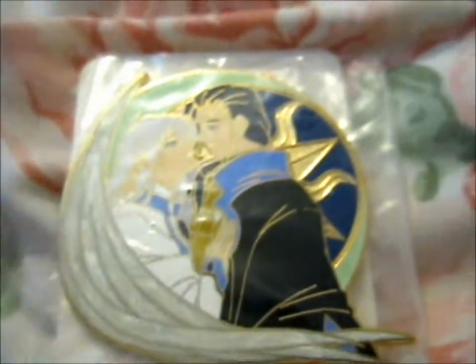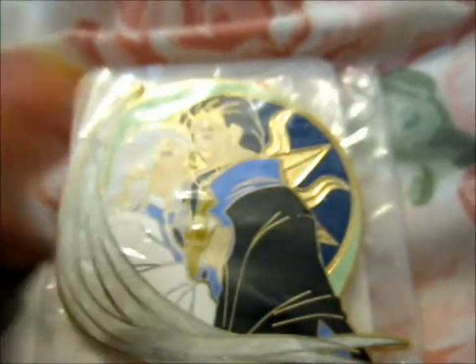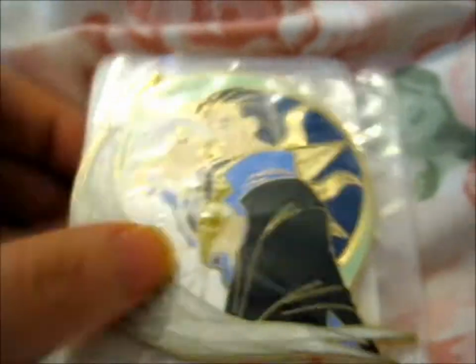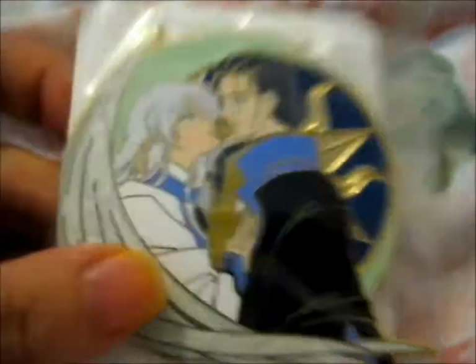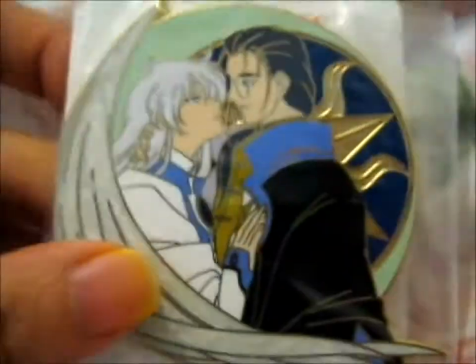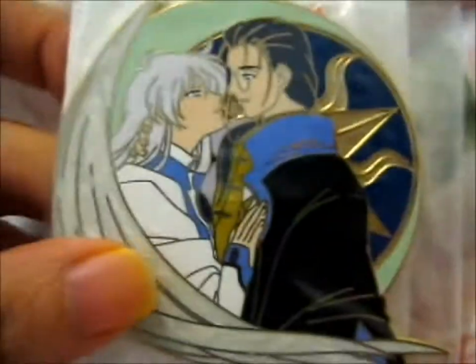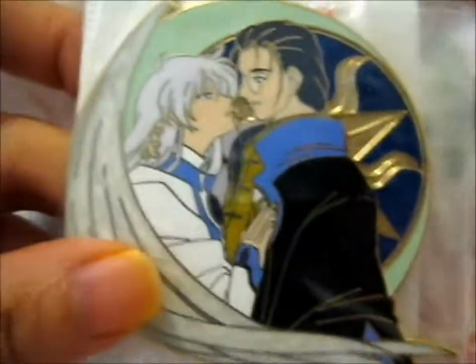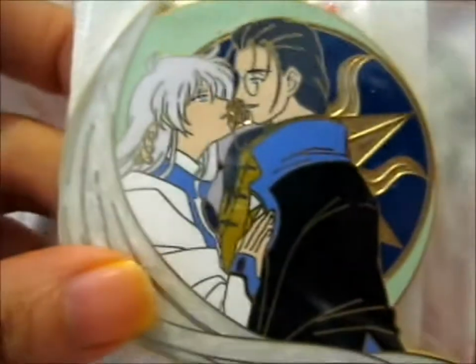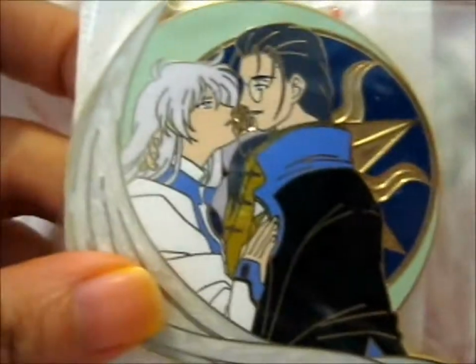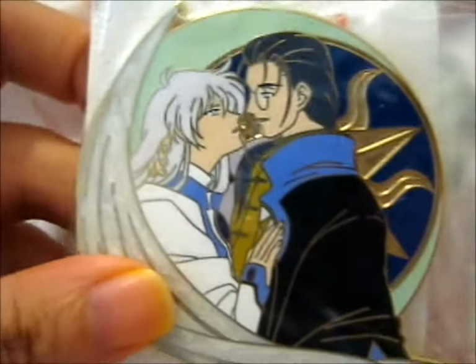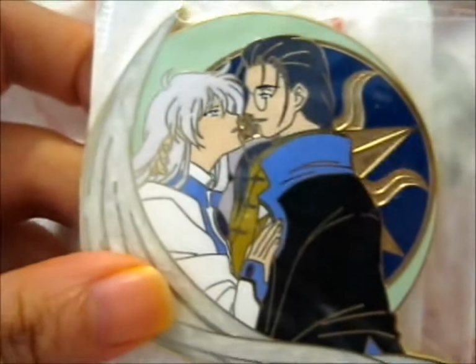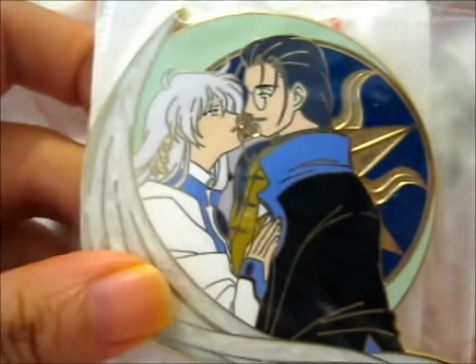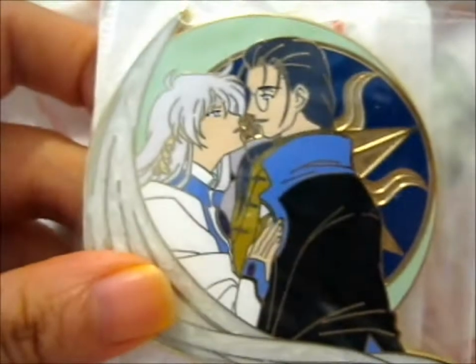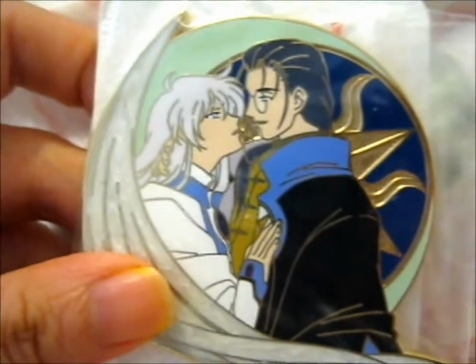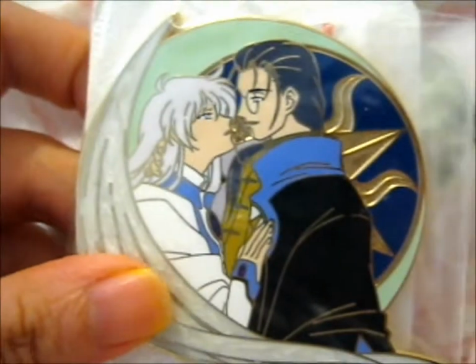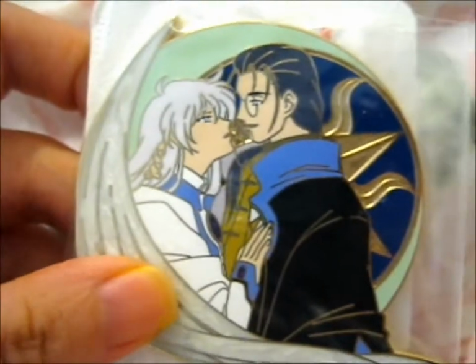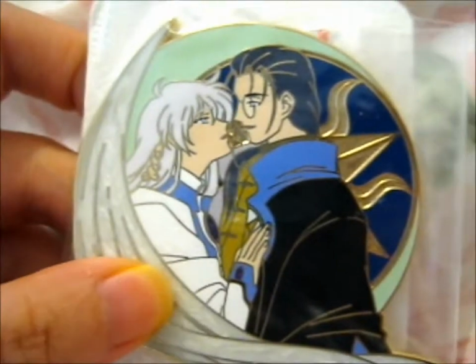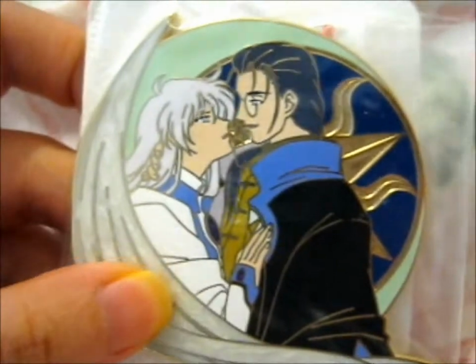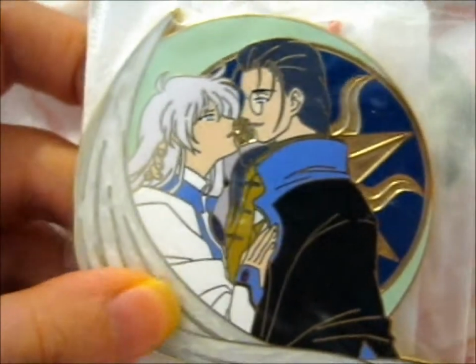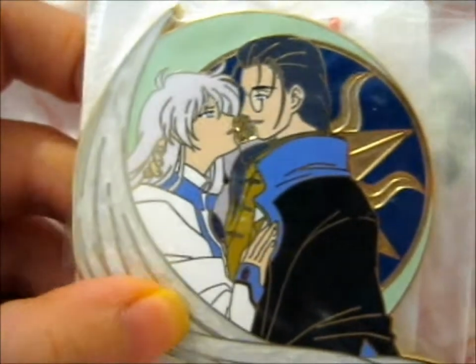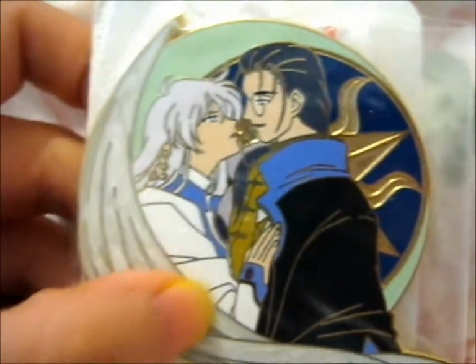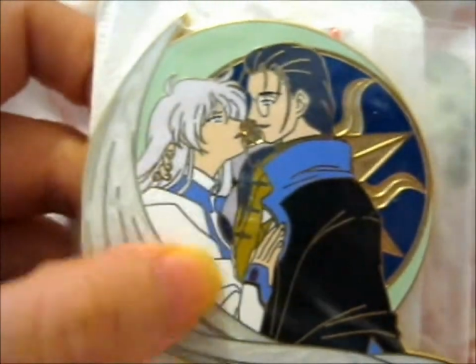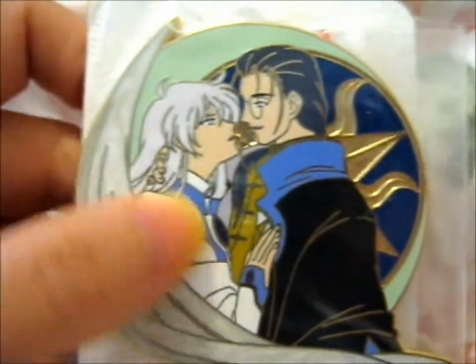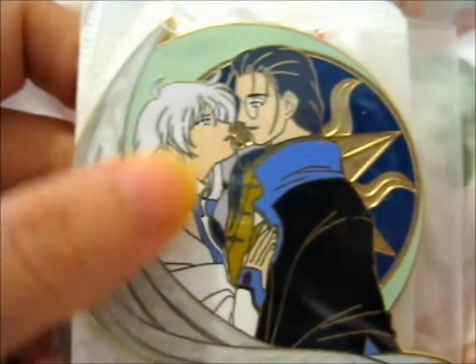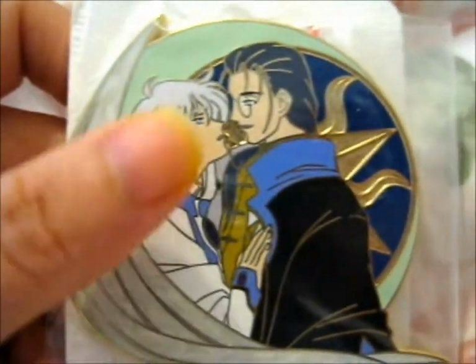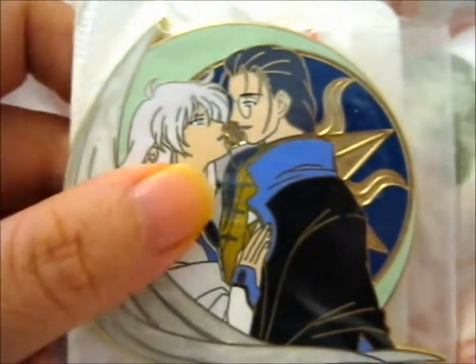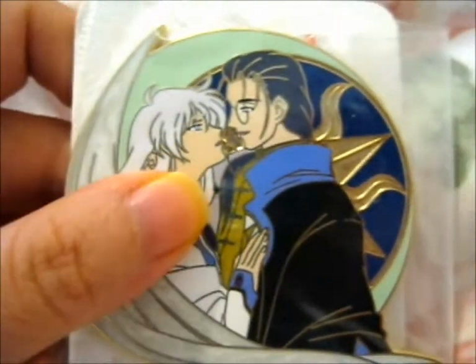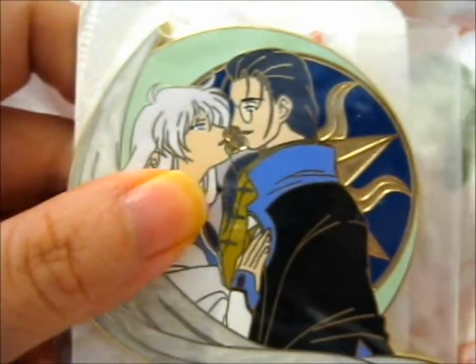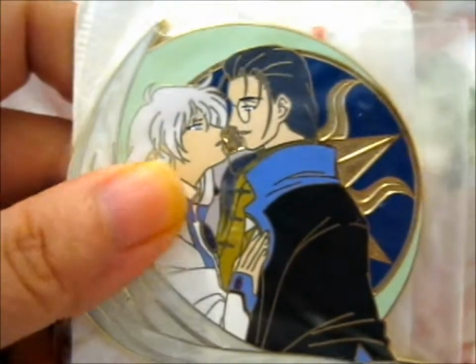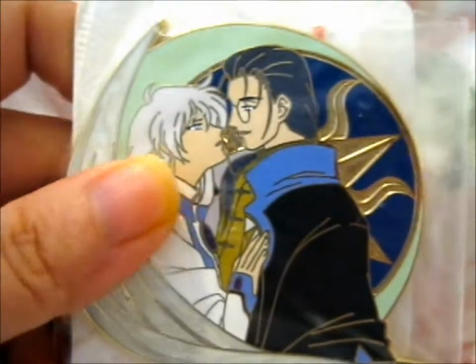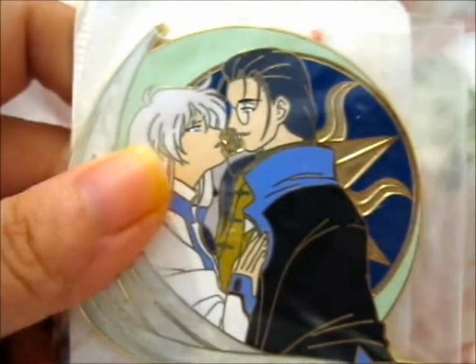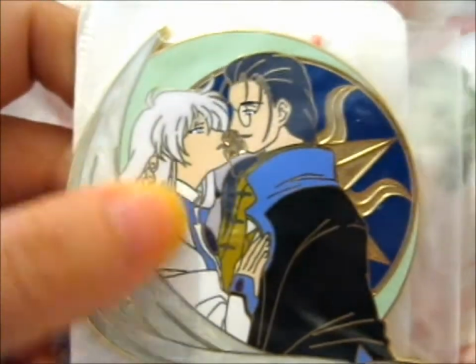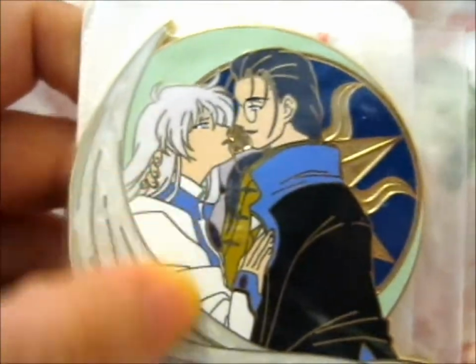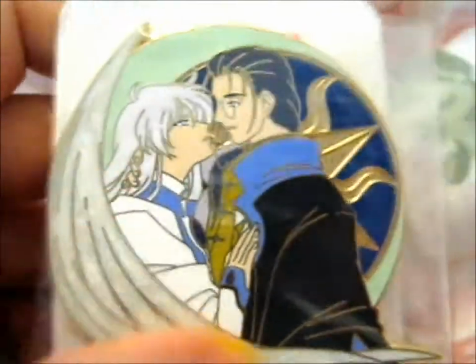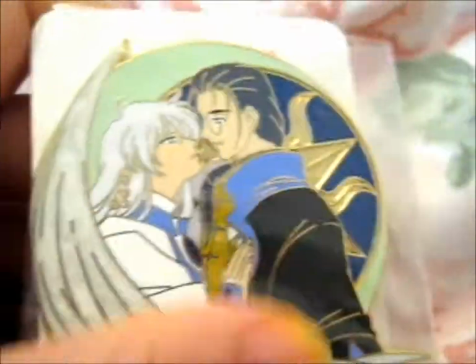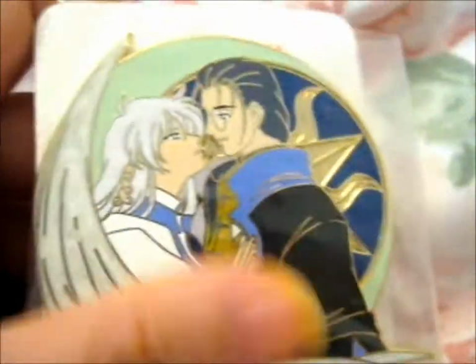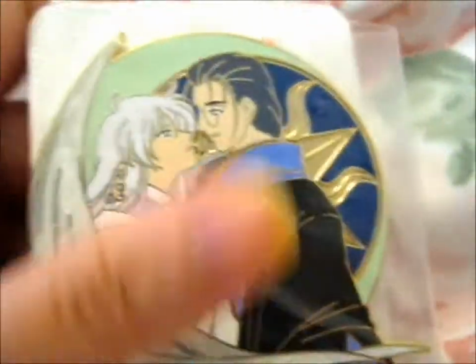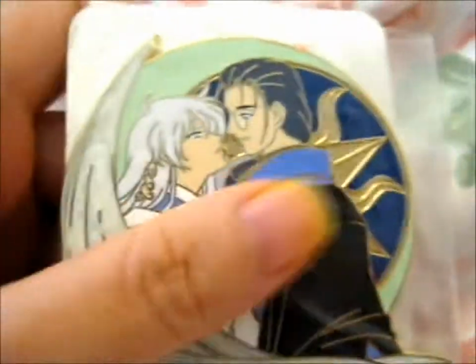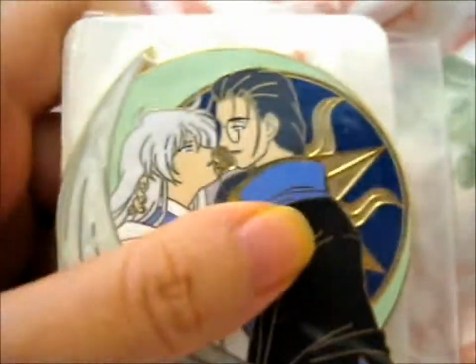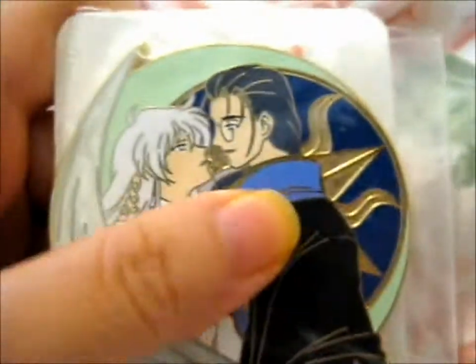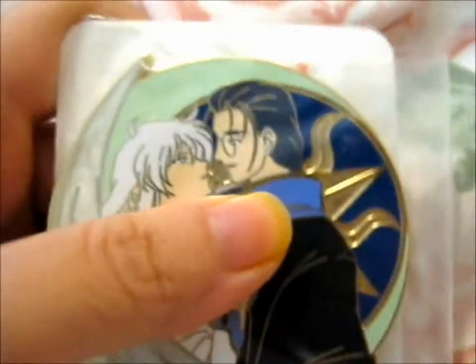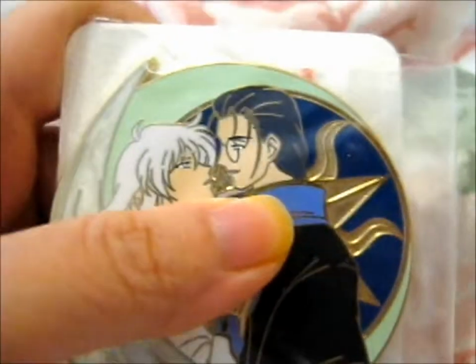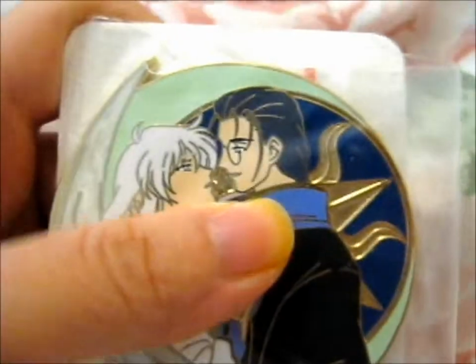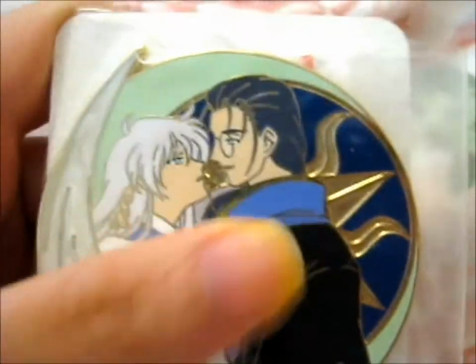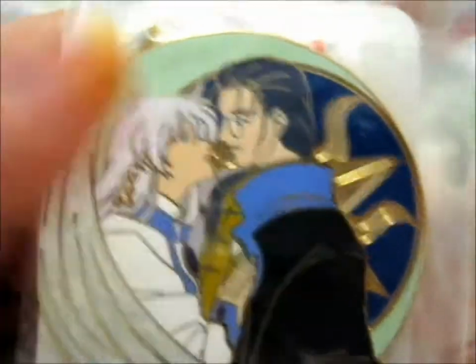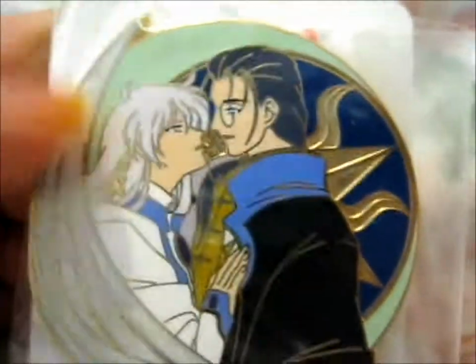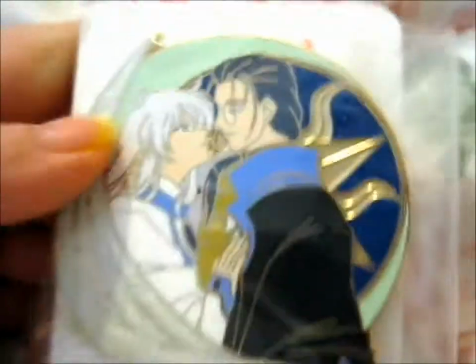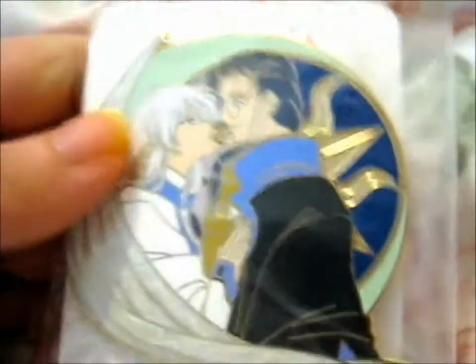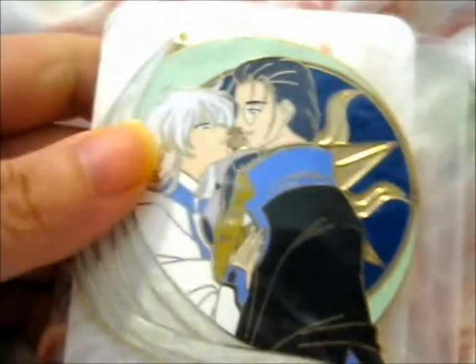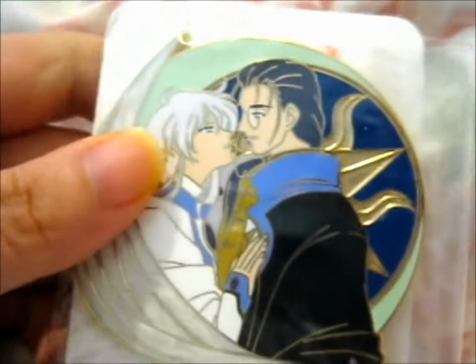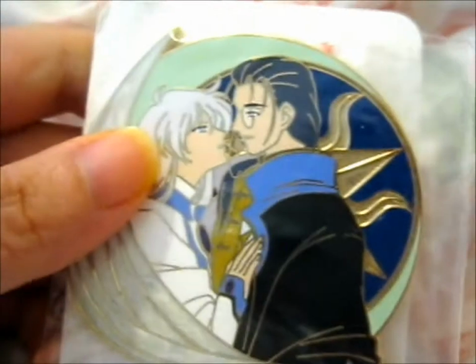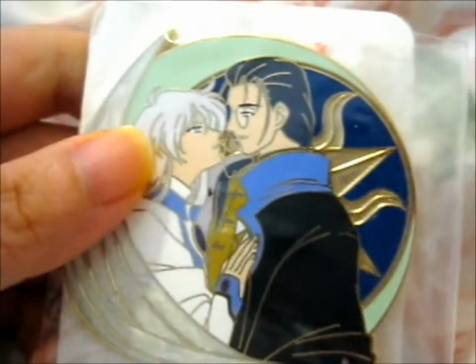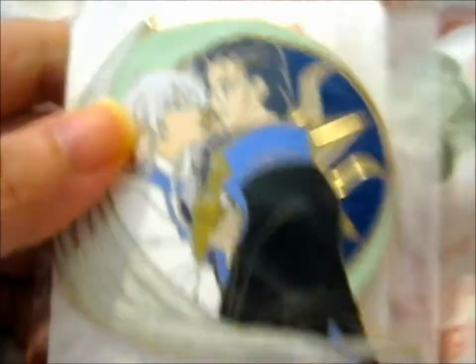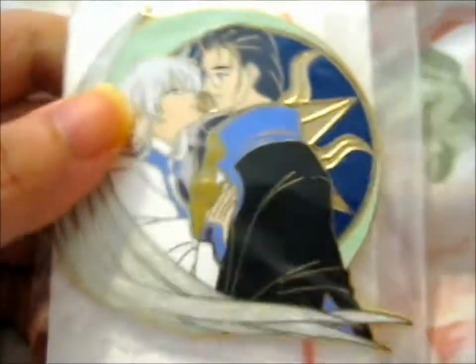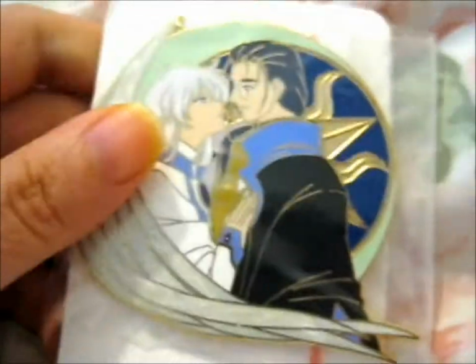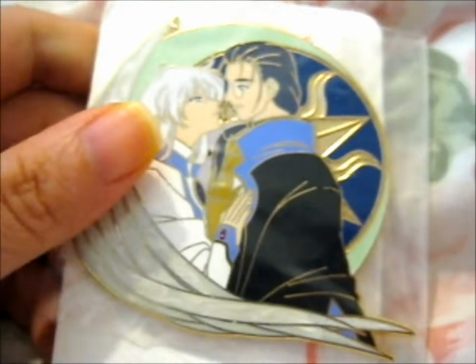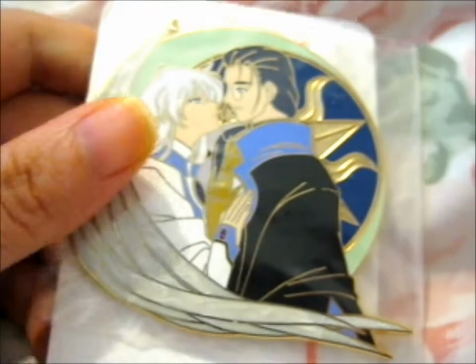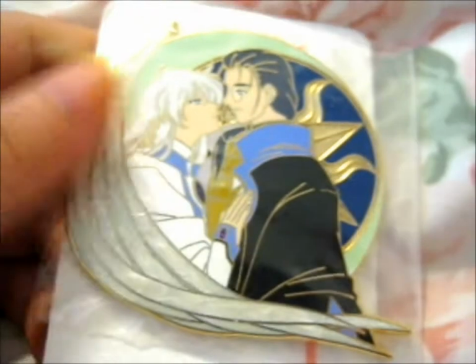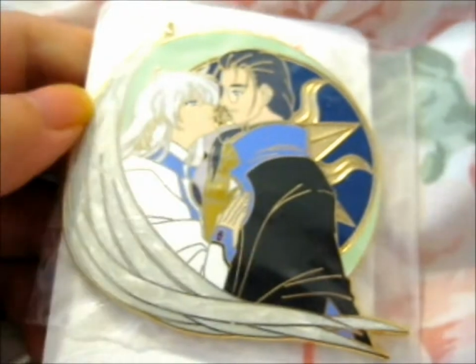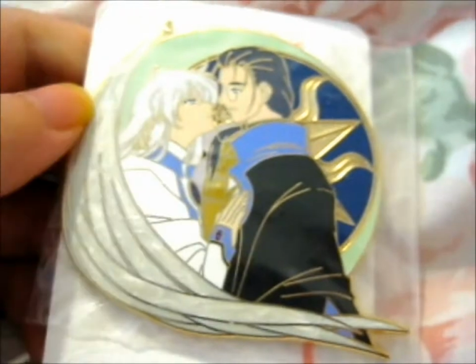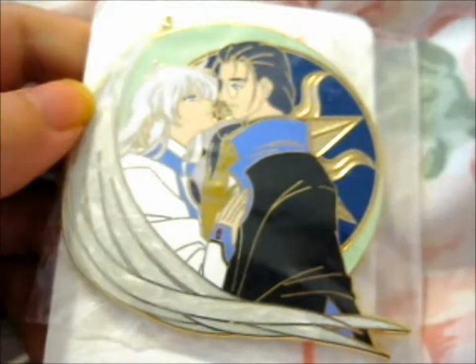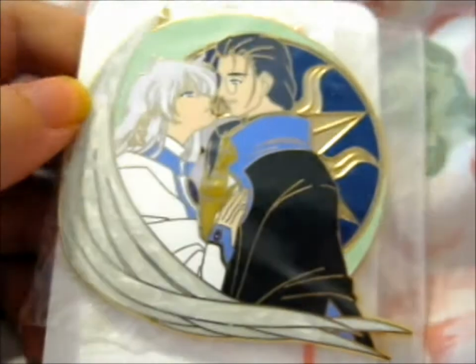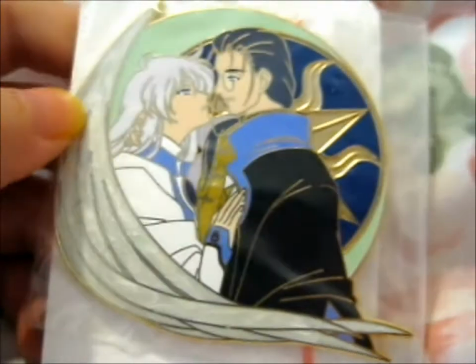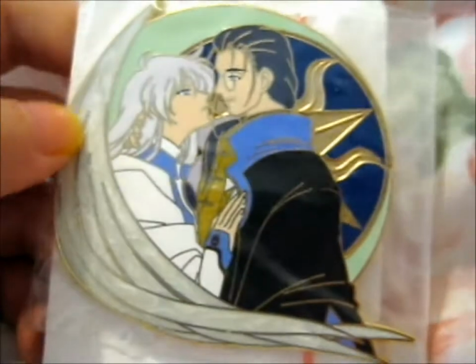And as you, if you watch, this is Yue and this is Klaue Reed from Card Captor Sakura.